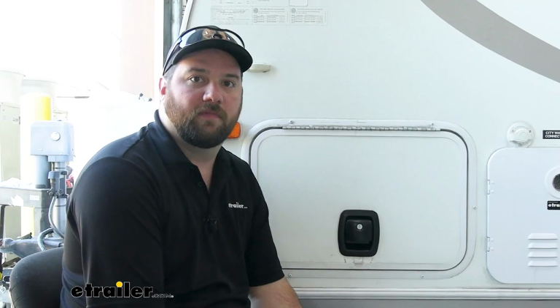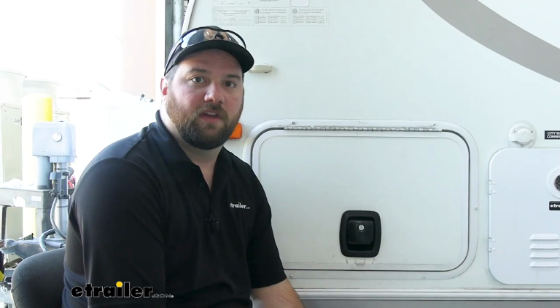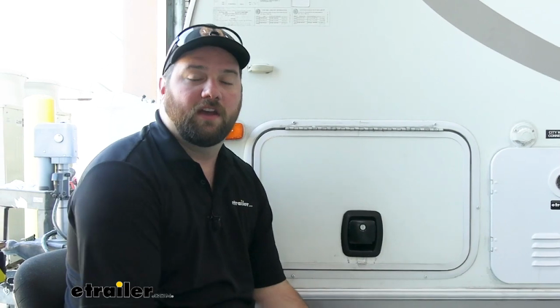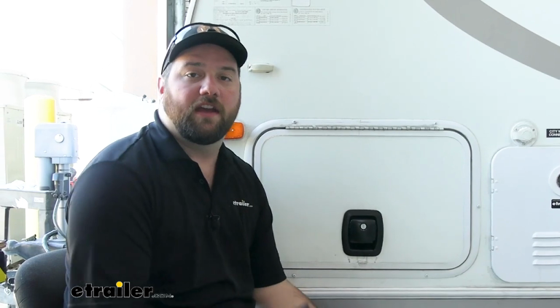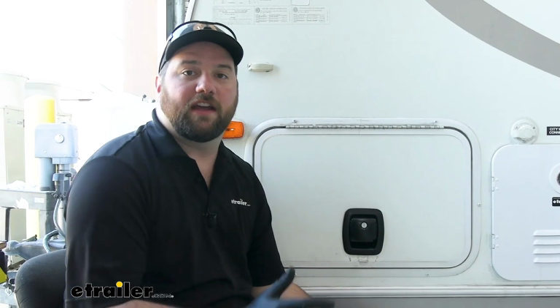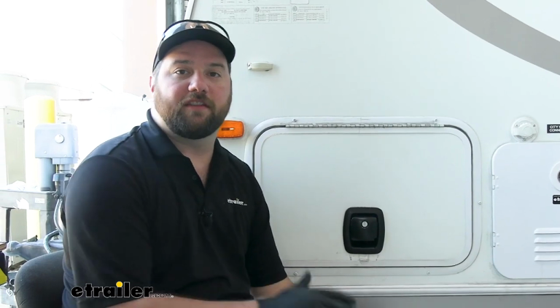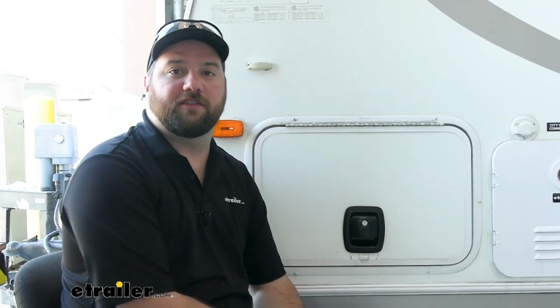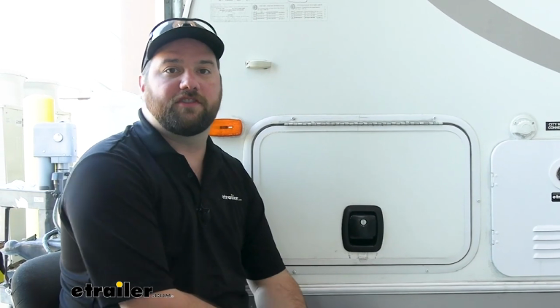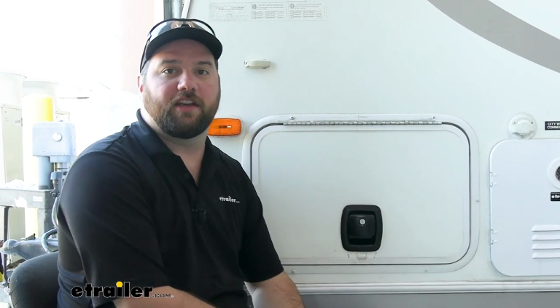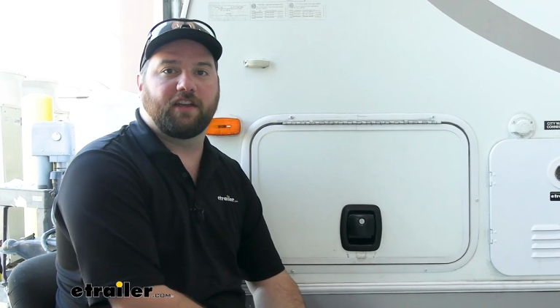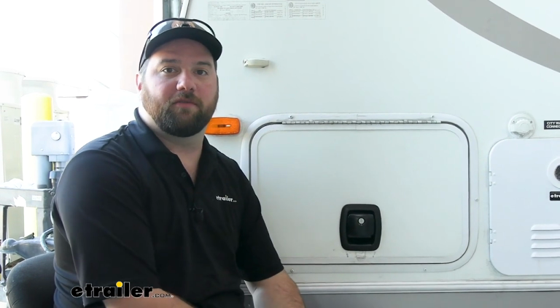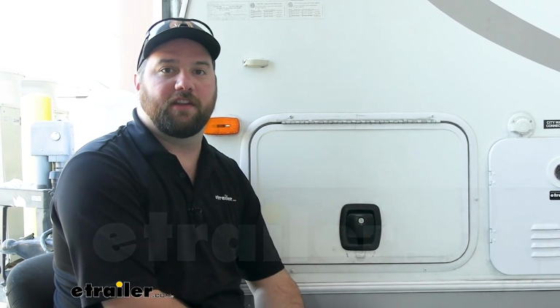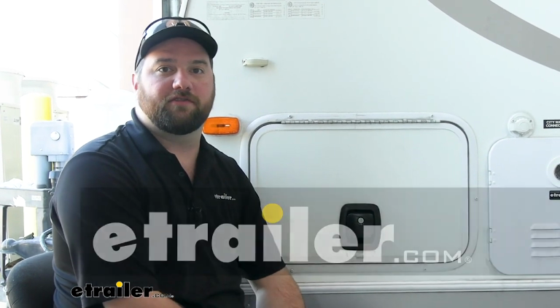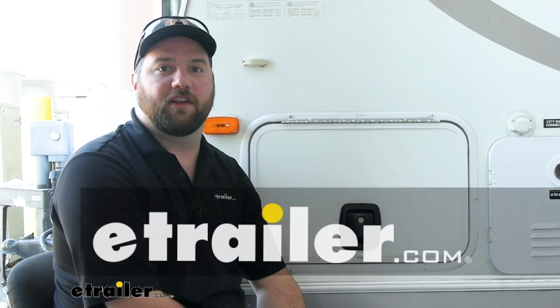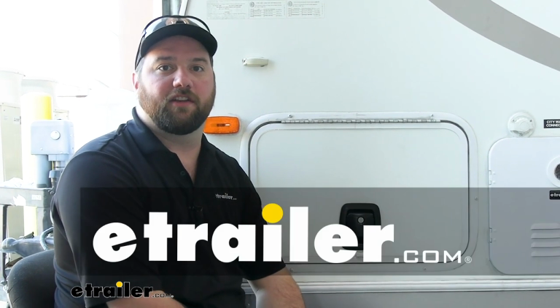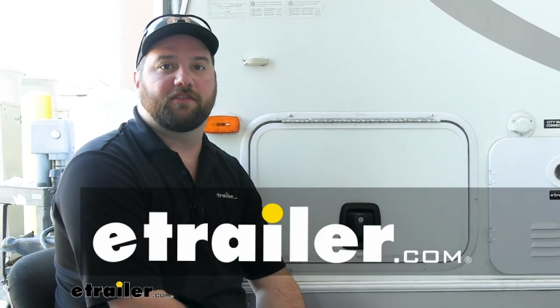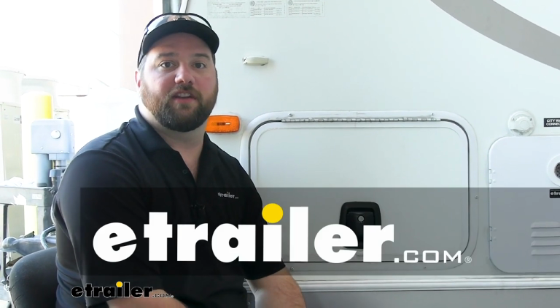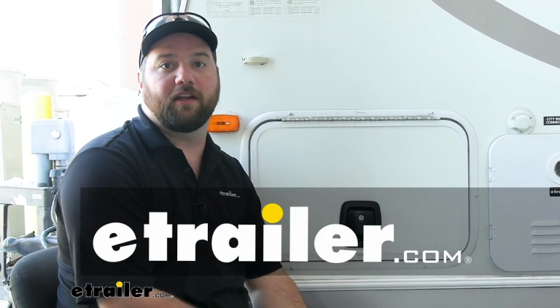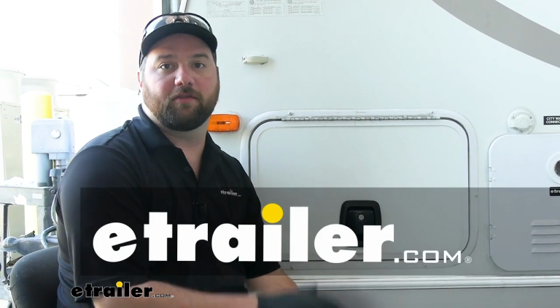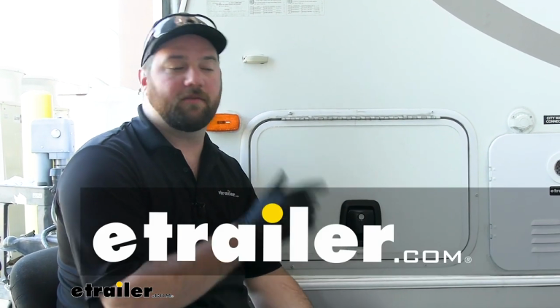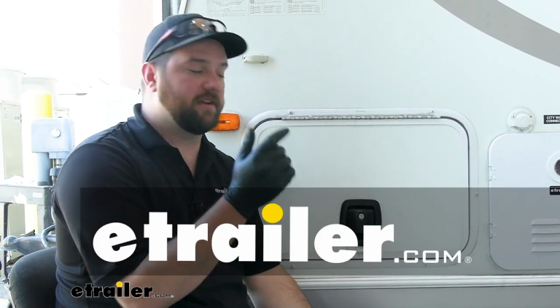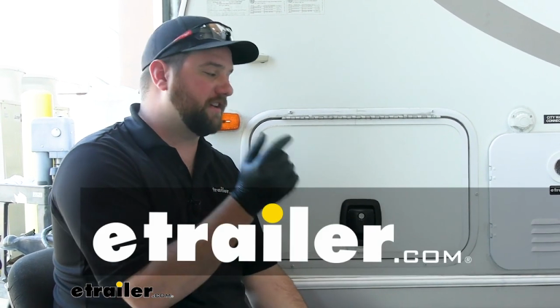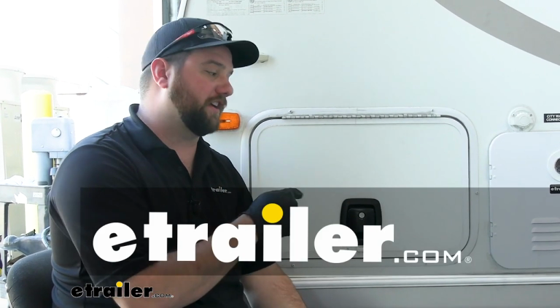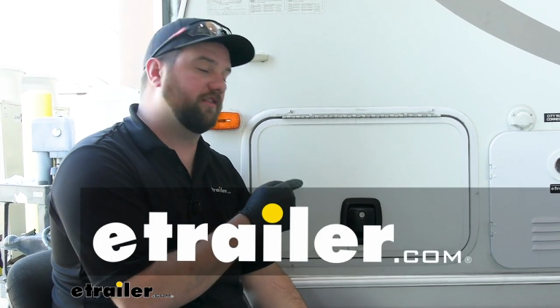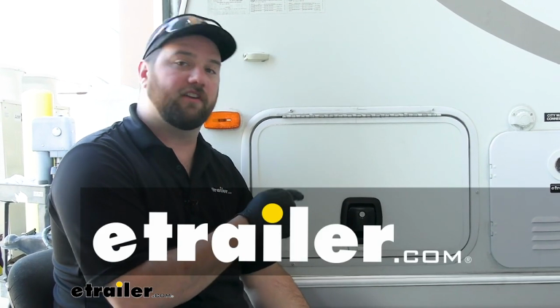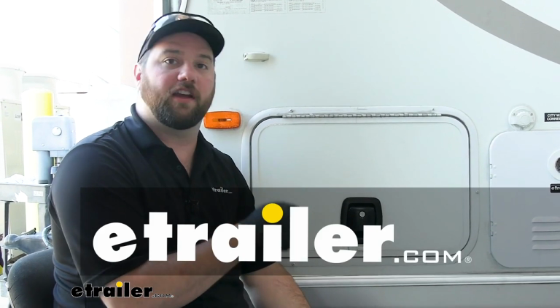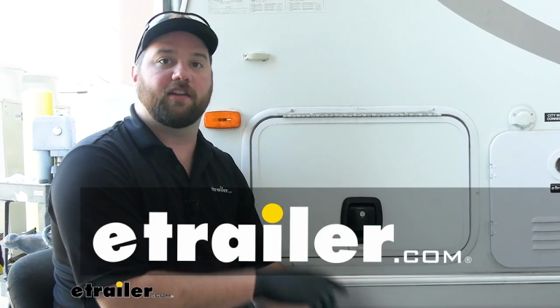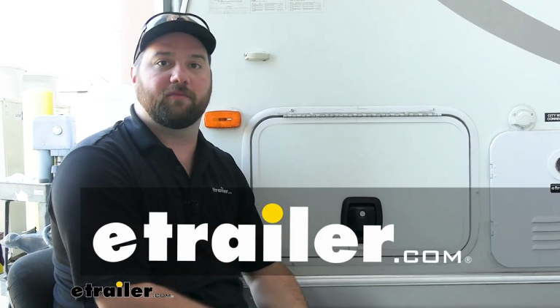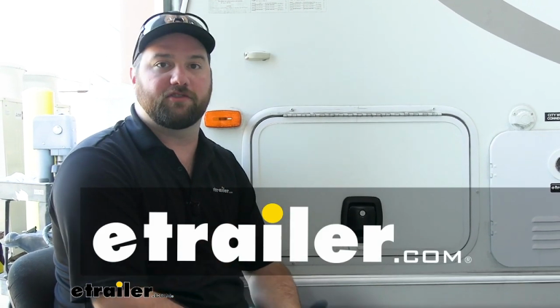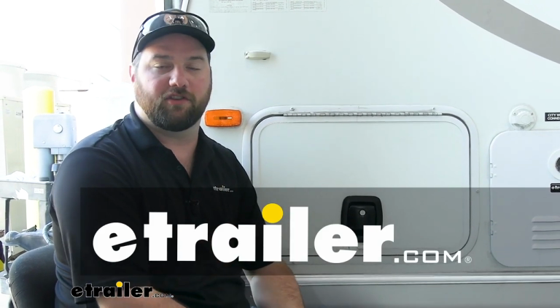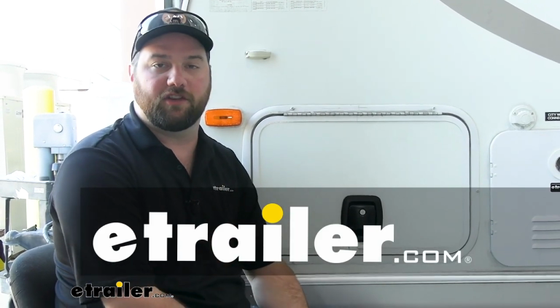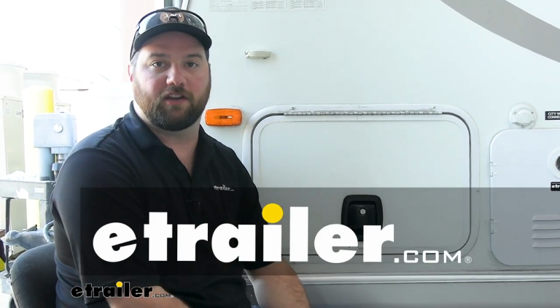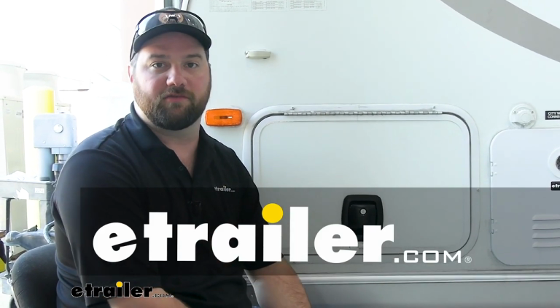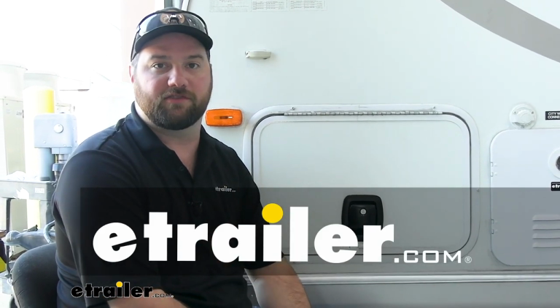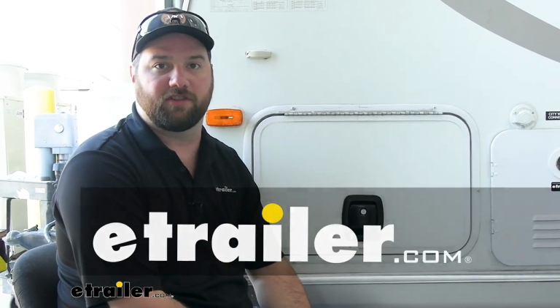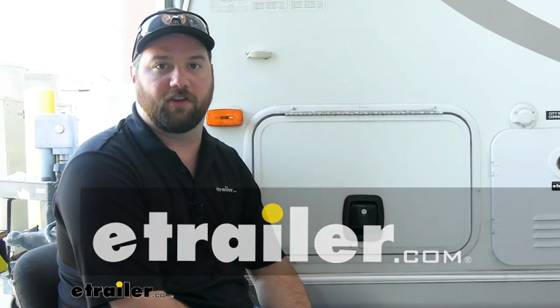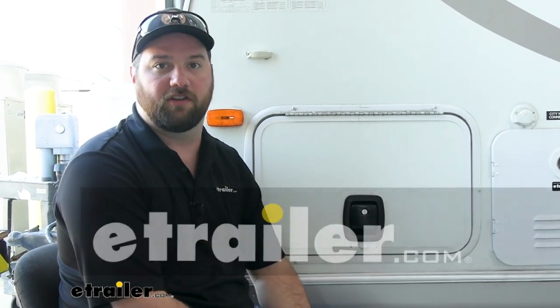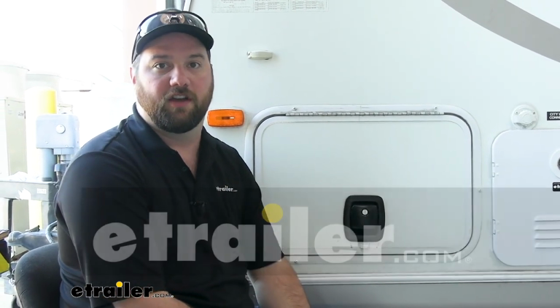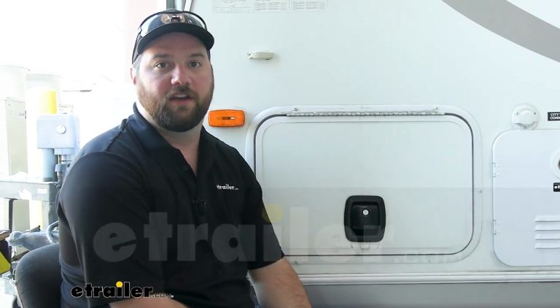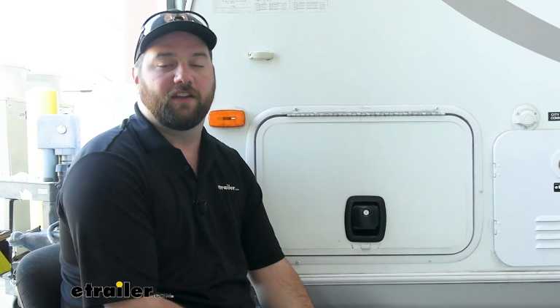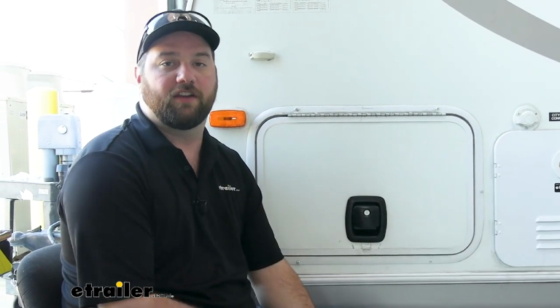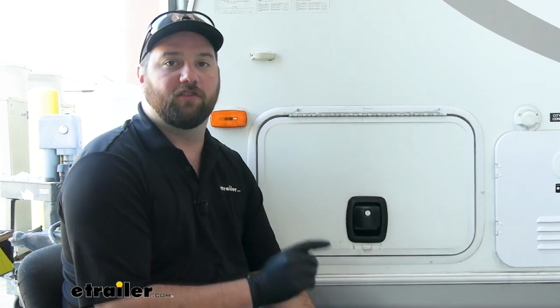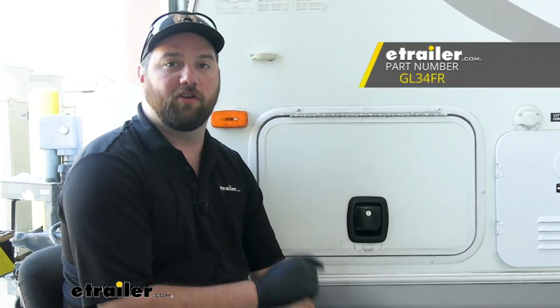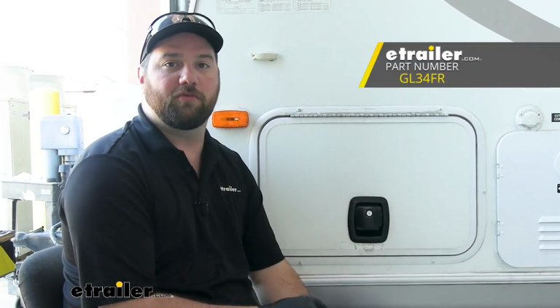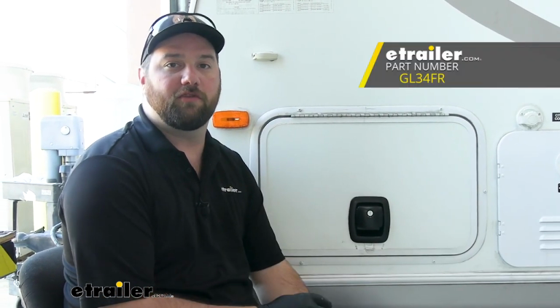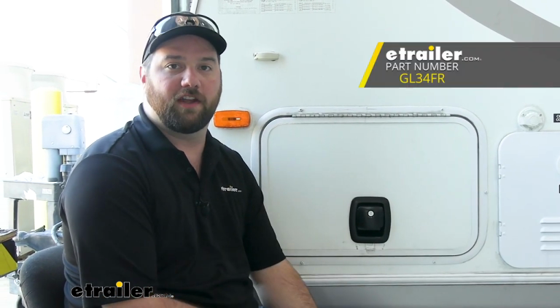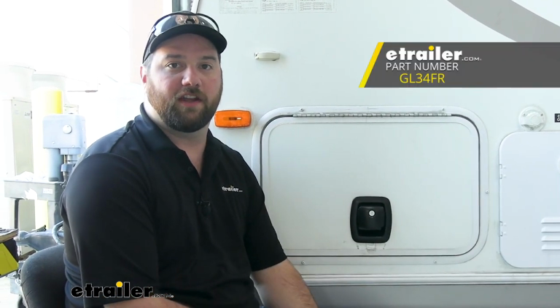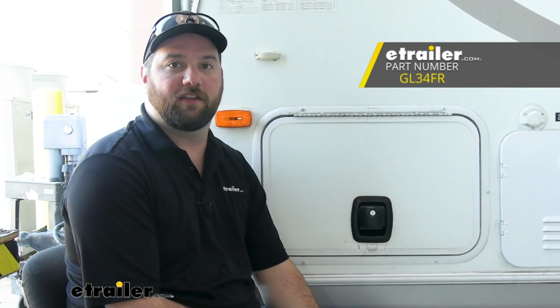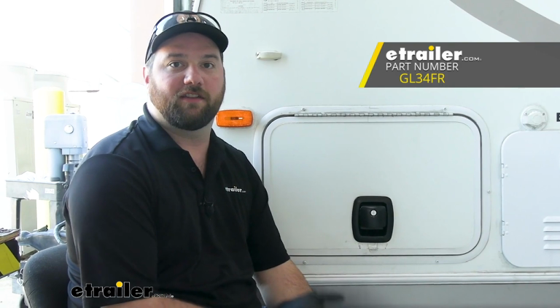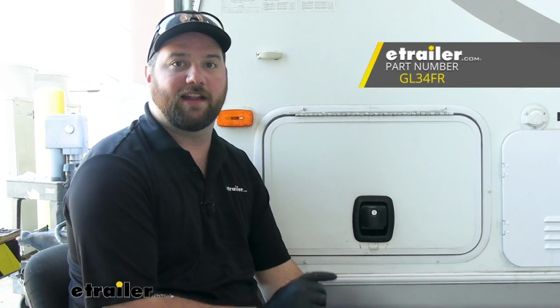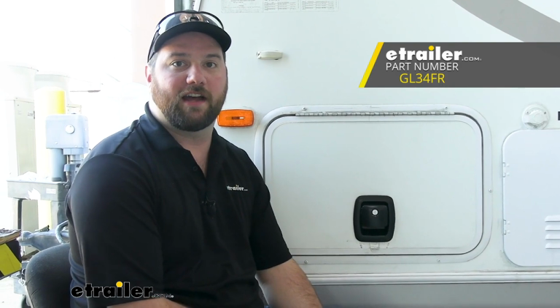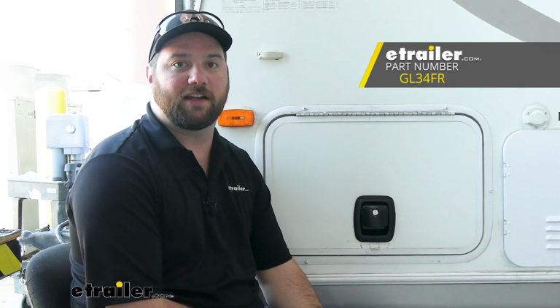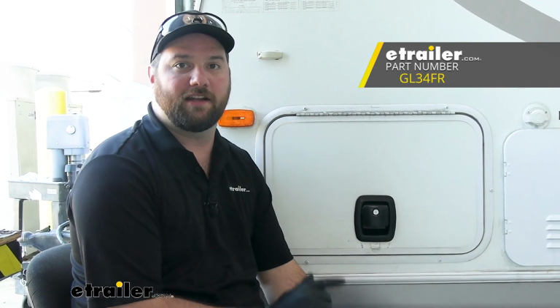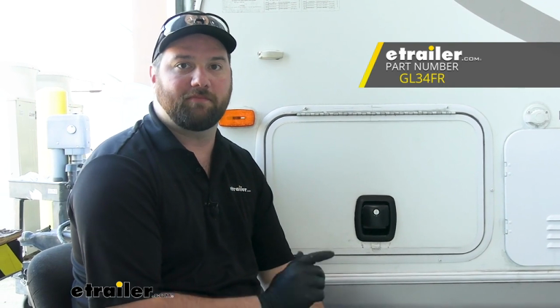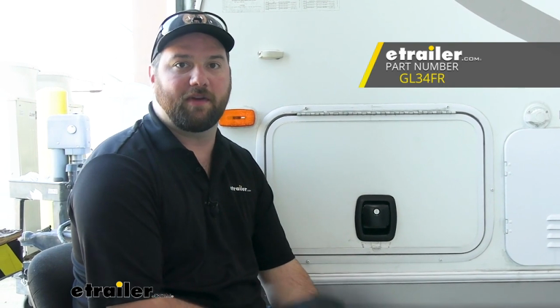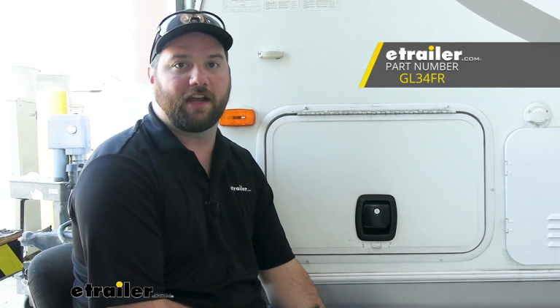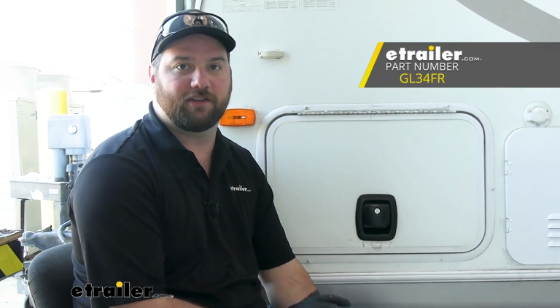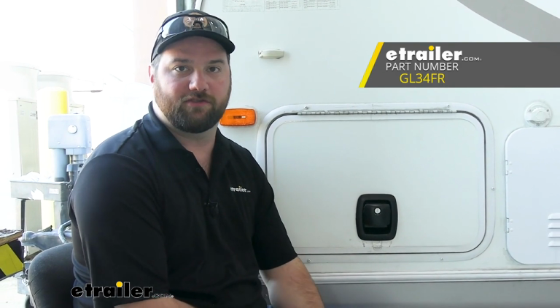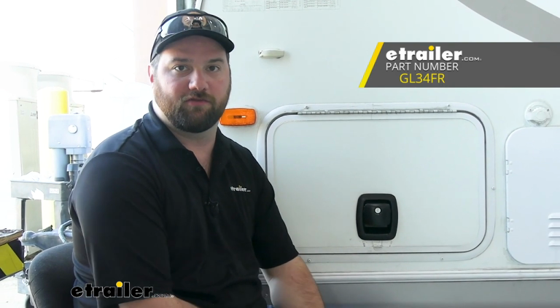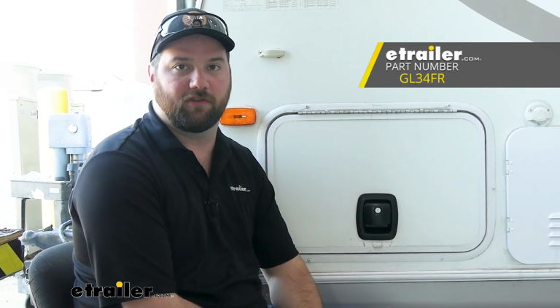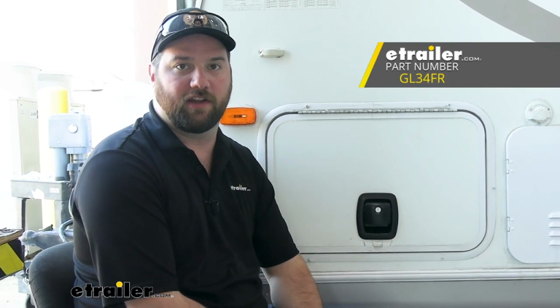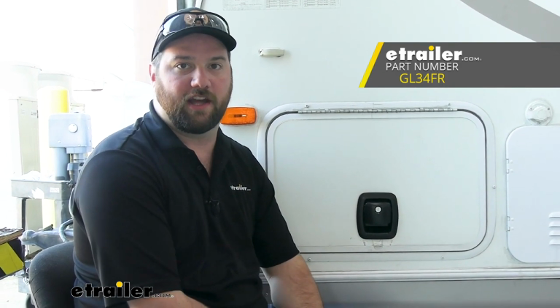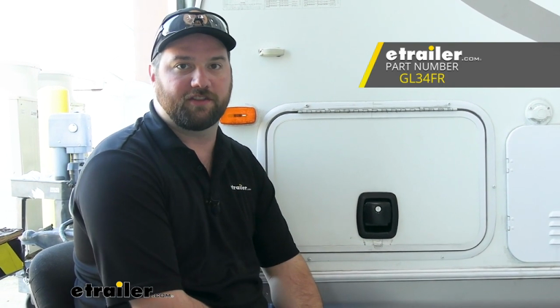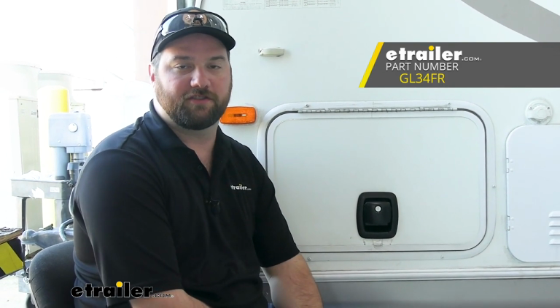Hey guys, it's Jake here with E-Trailer. Today we're going to be taking a look at, and I'm going to show you how to install, the Global Link locking baggage door latch.